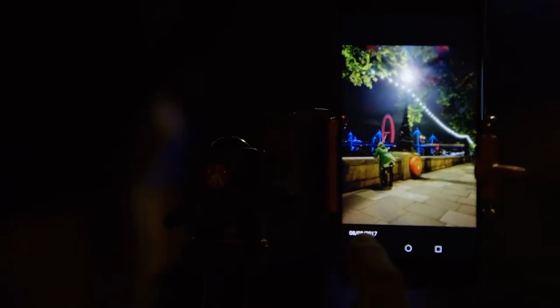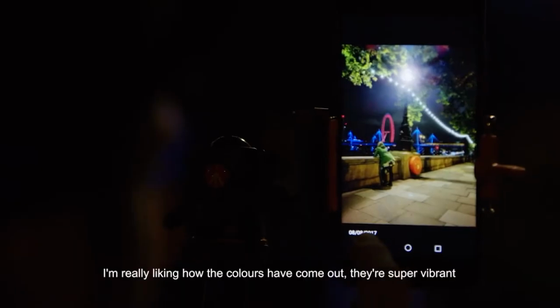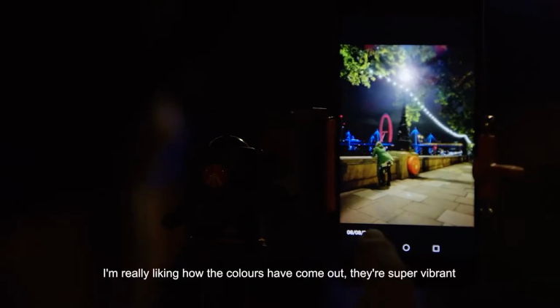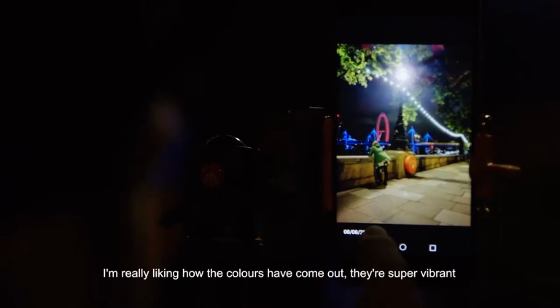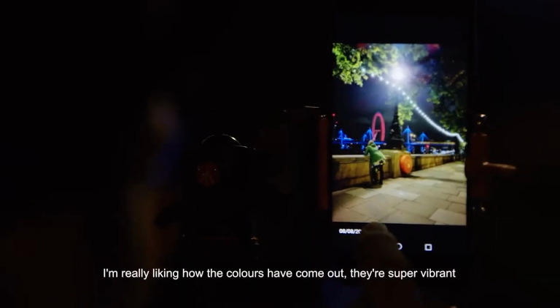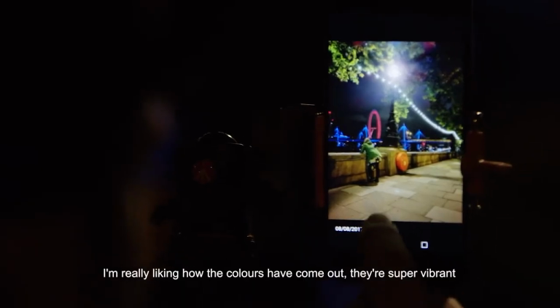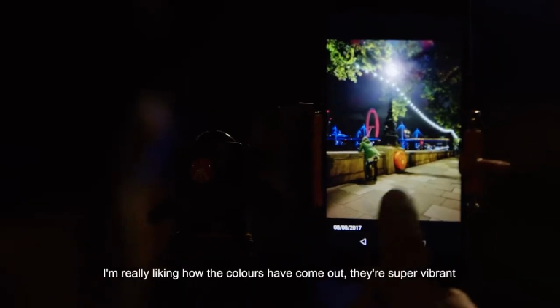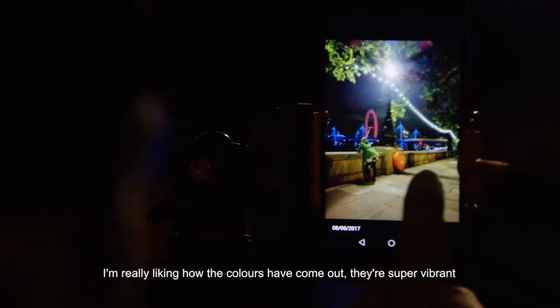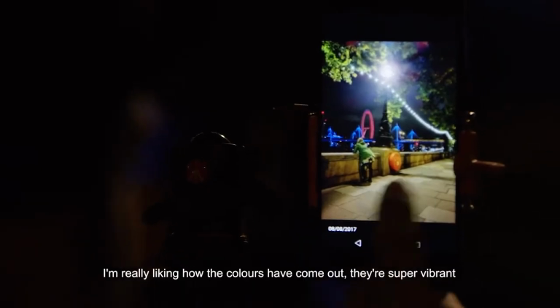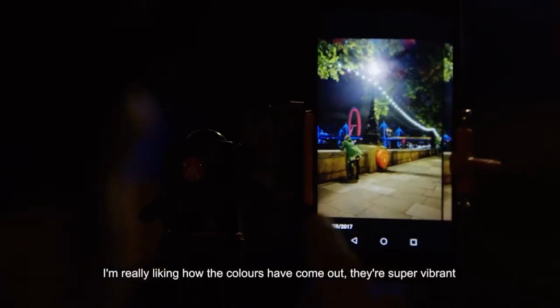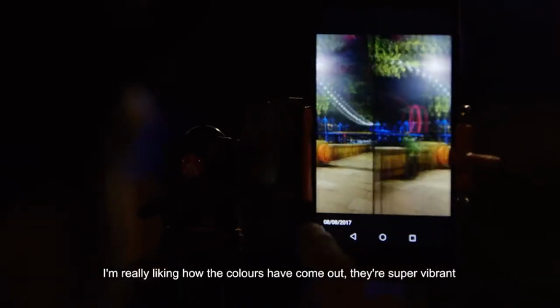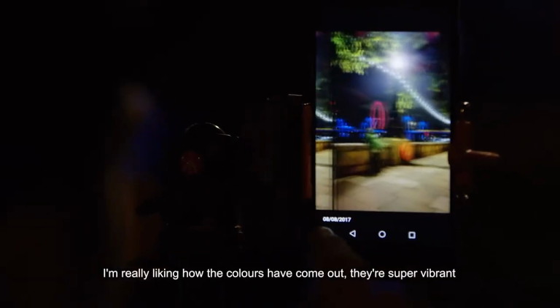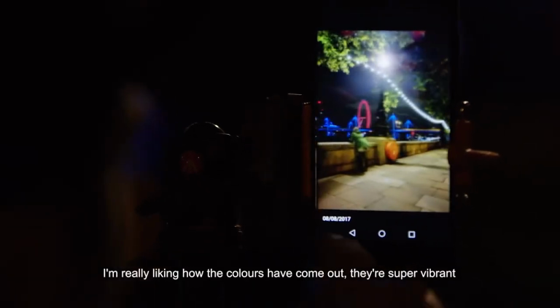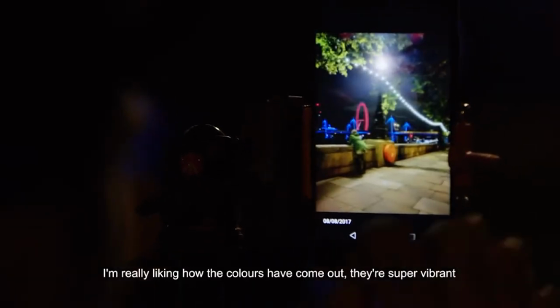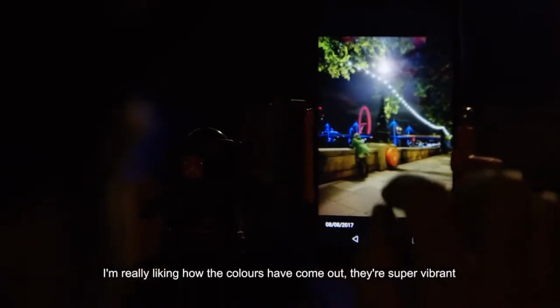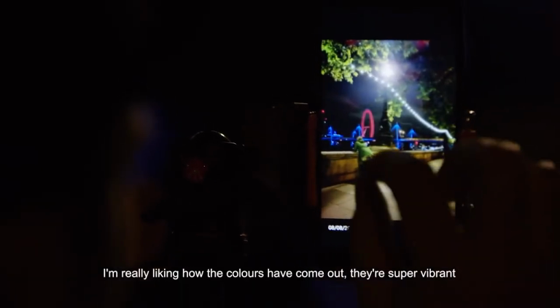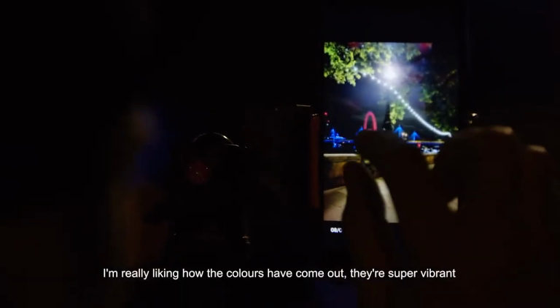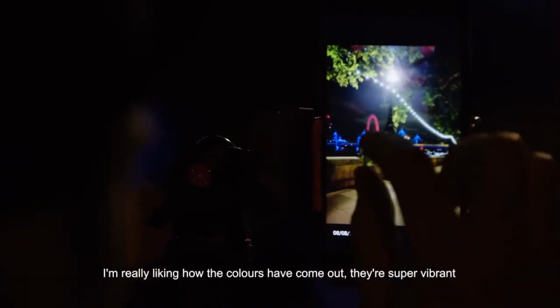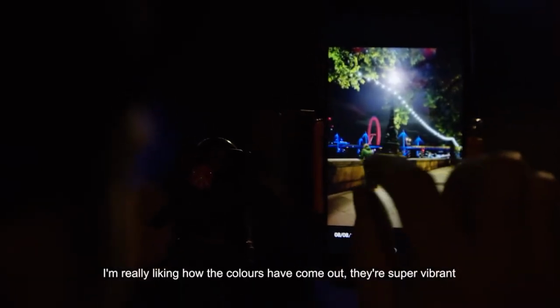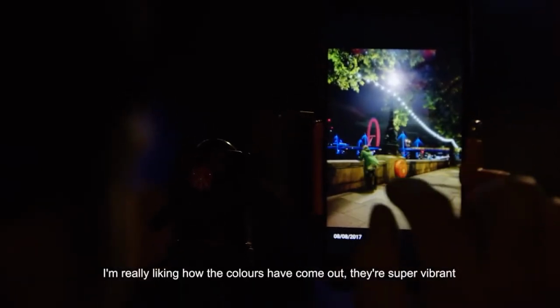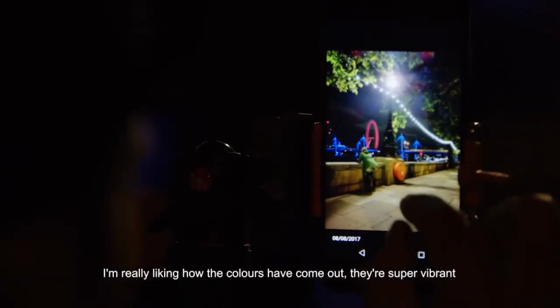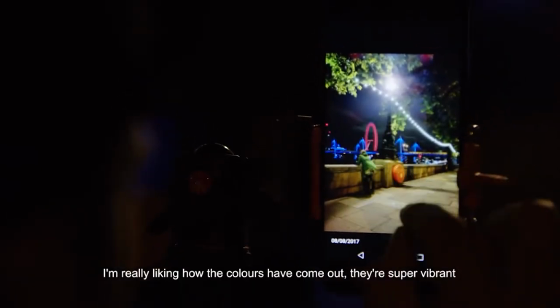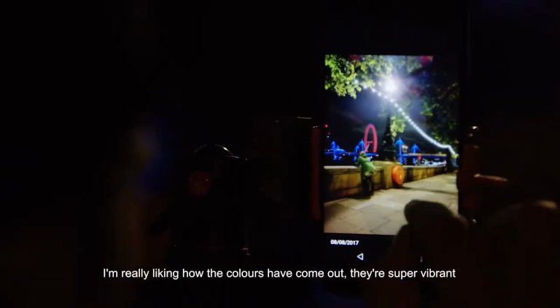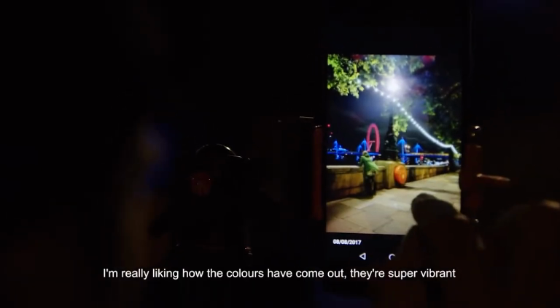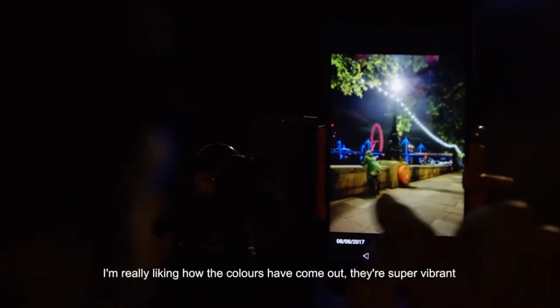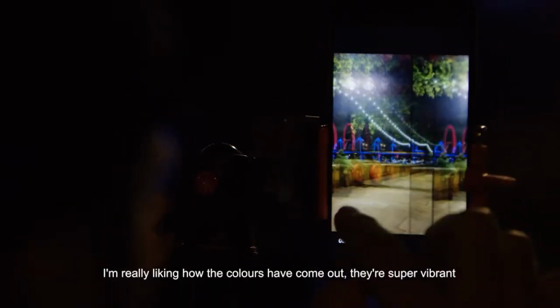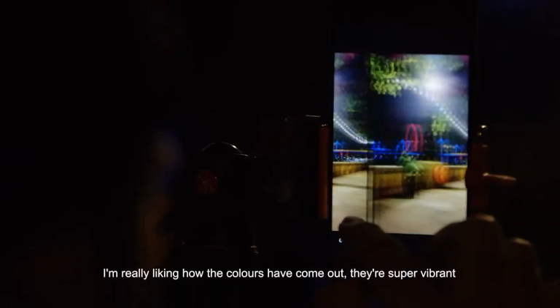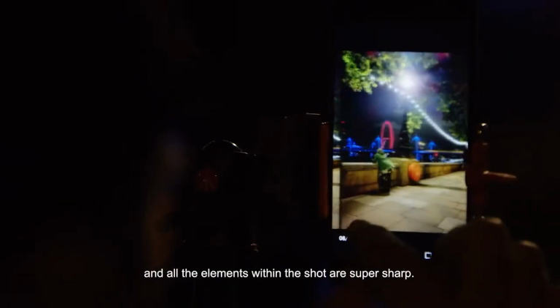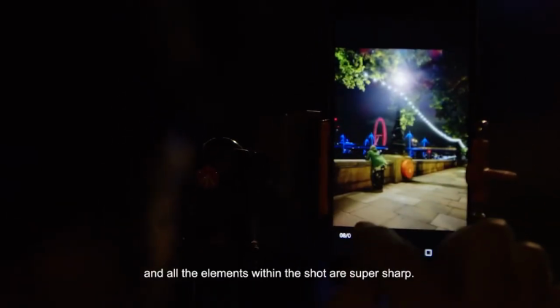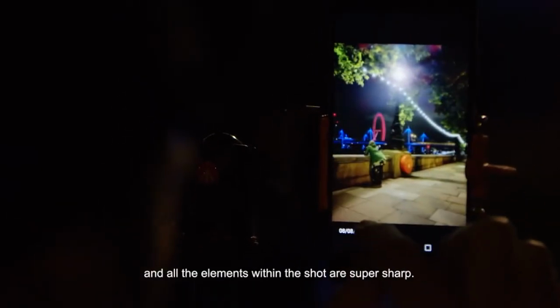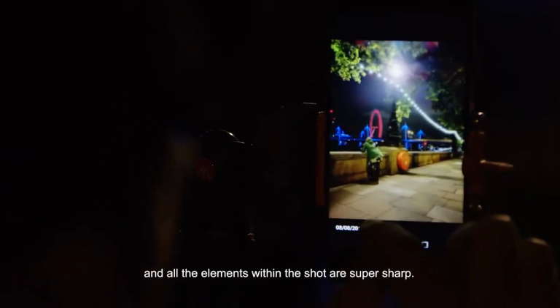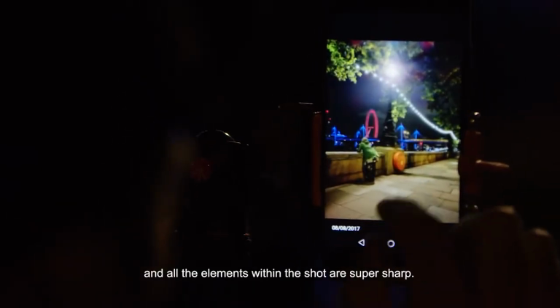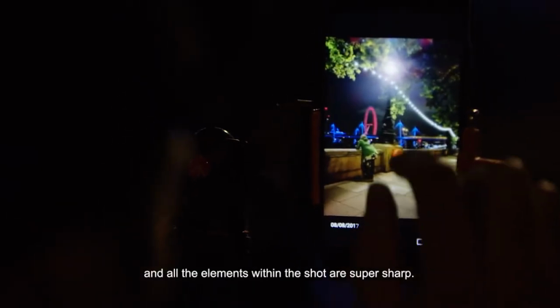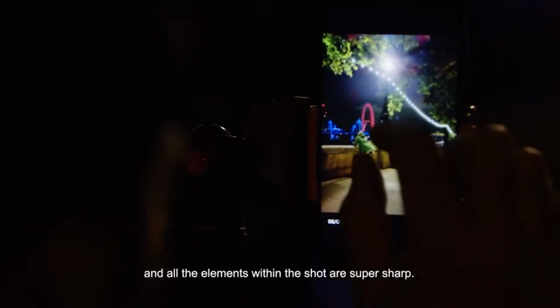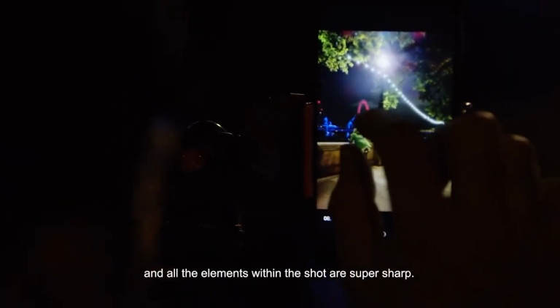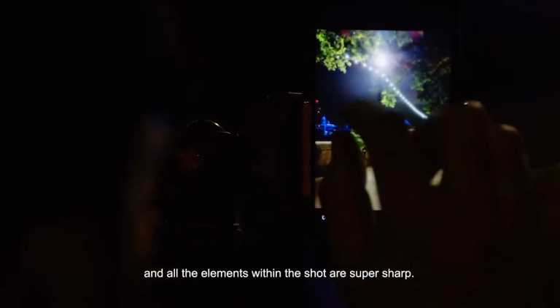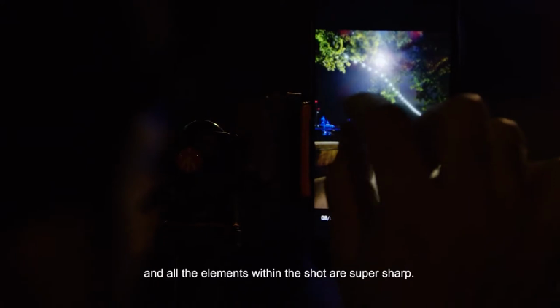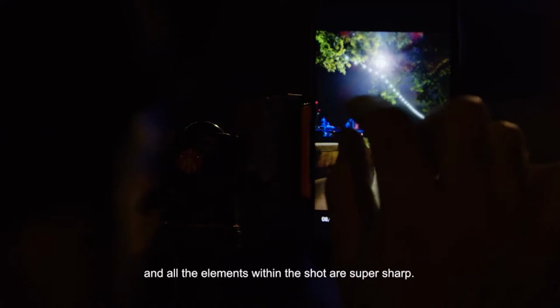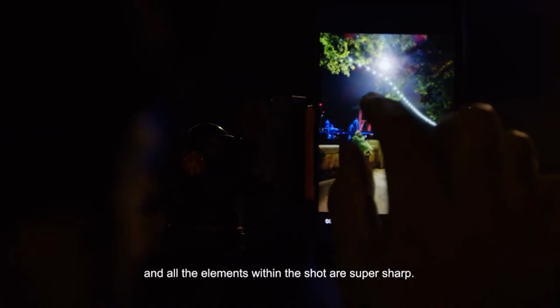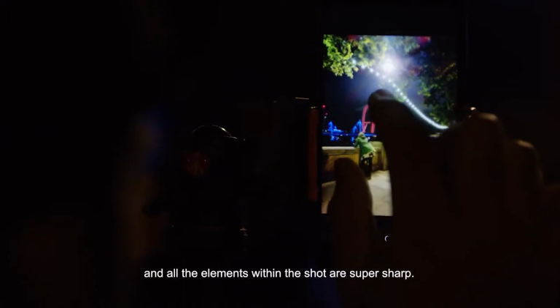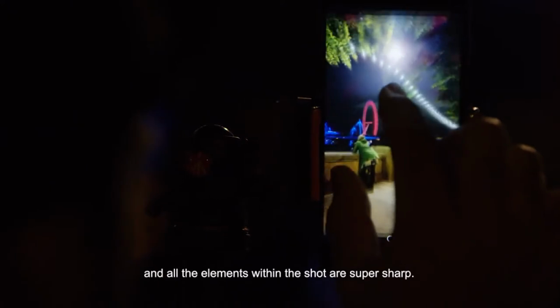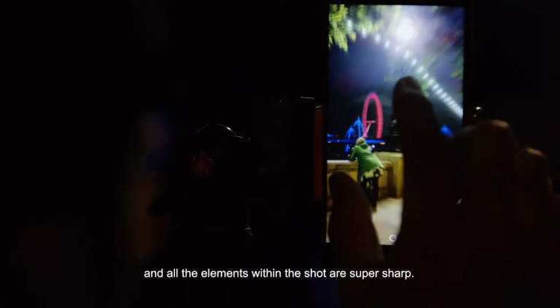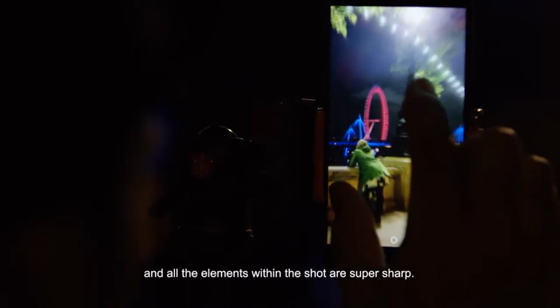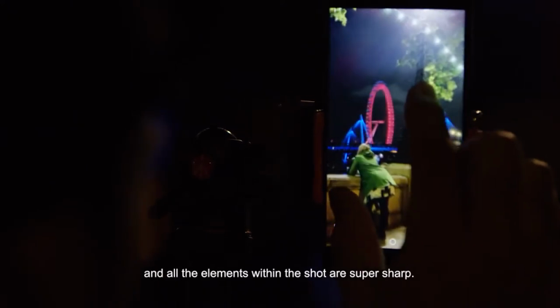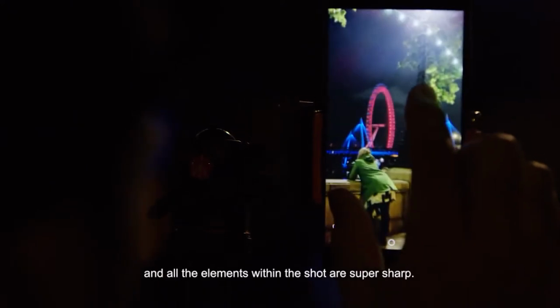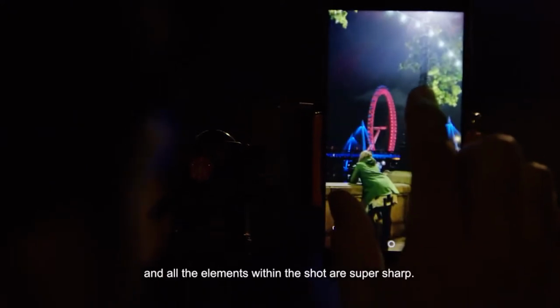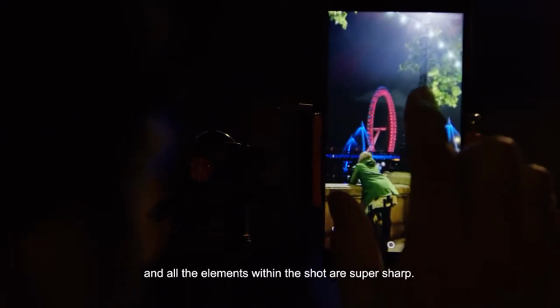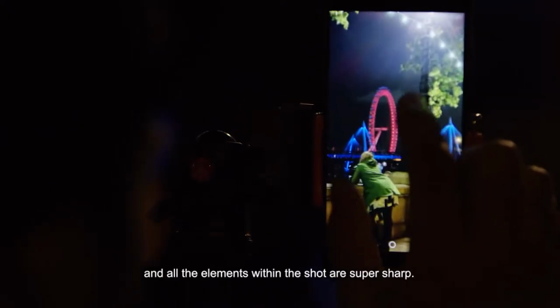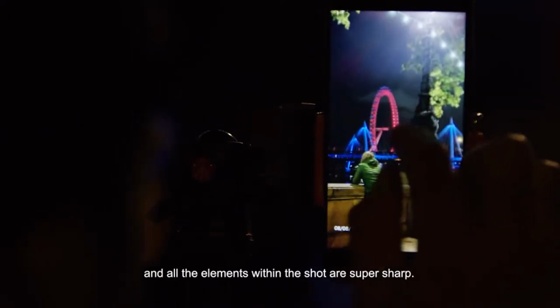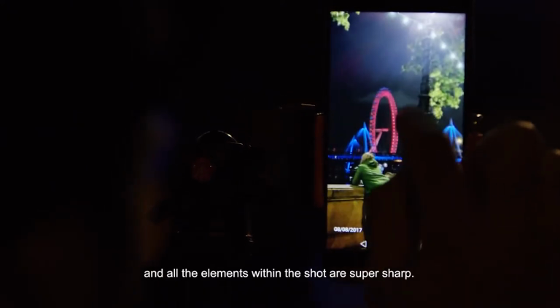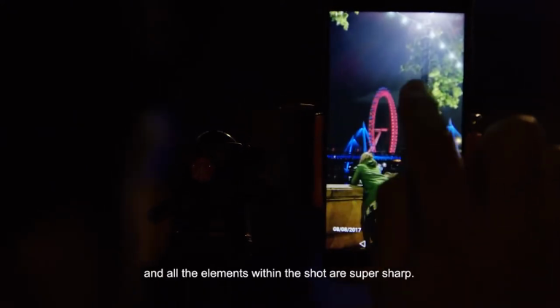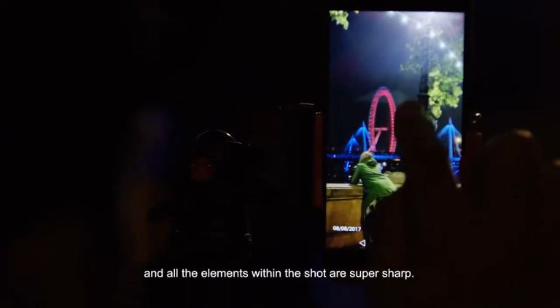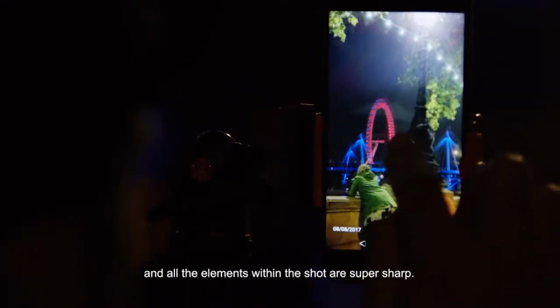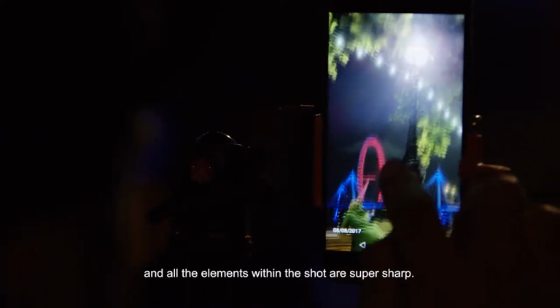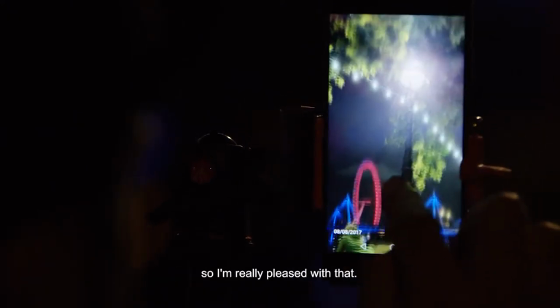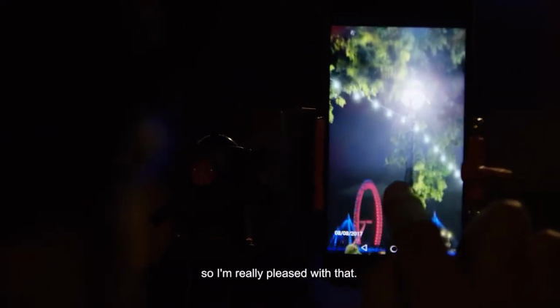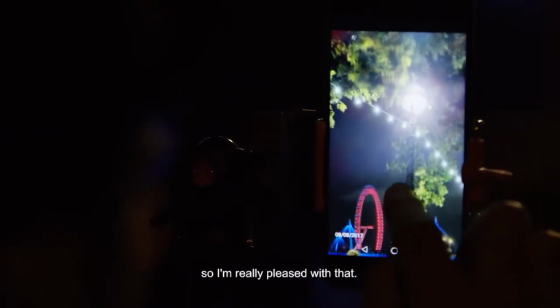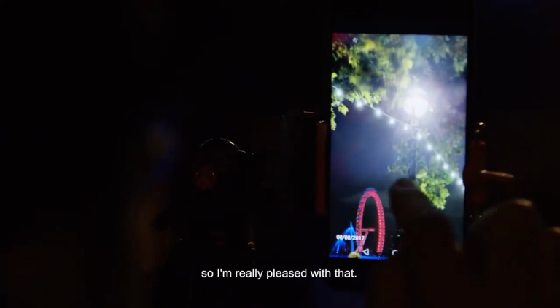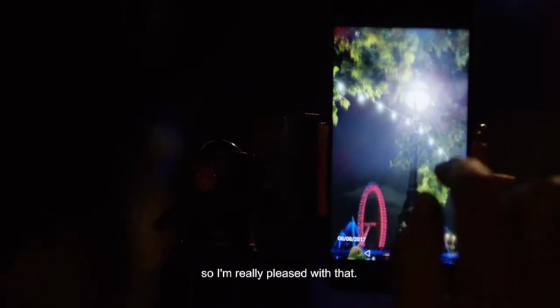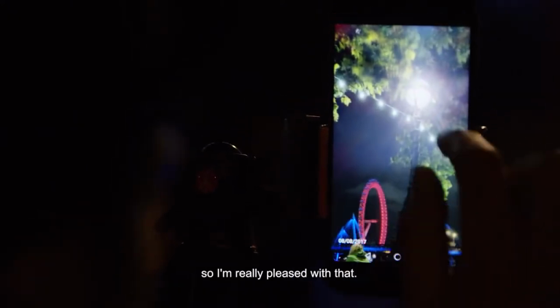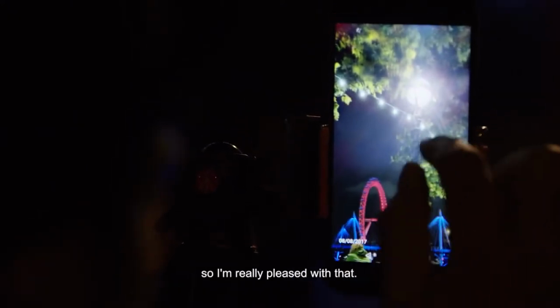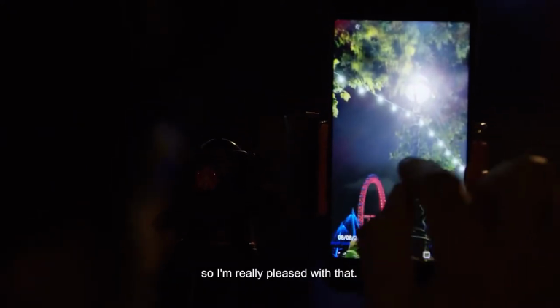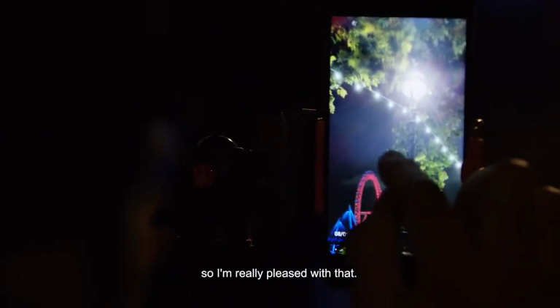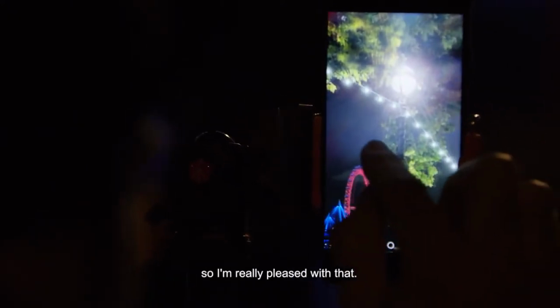I'm really liking how the colors have come out. They're super vibrant and all the elements within the shot are super sharp, so I'm really pleased with that.